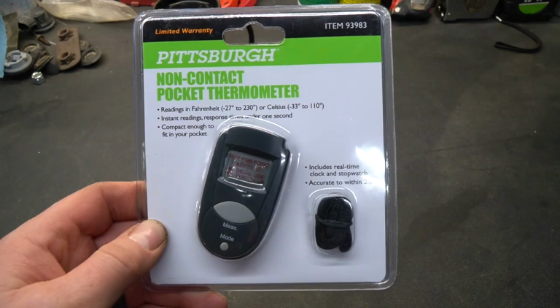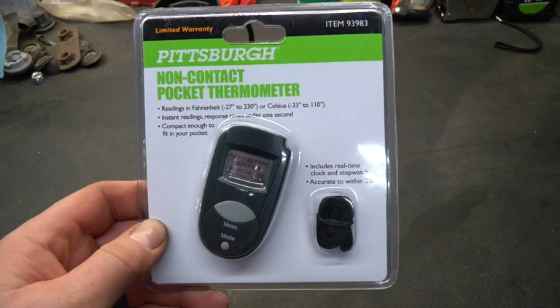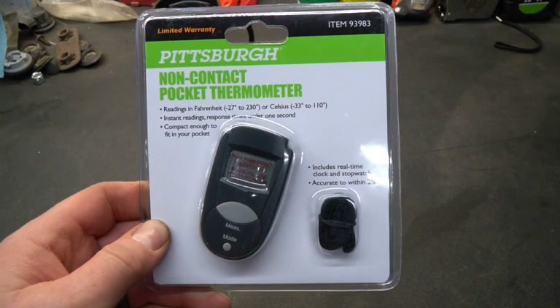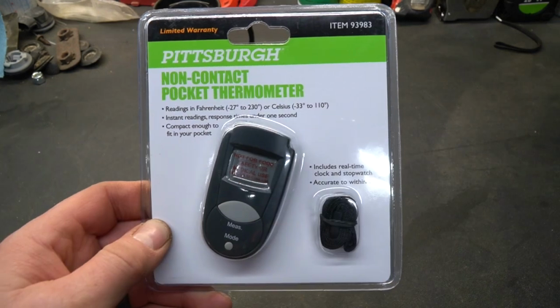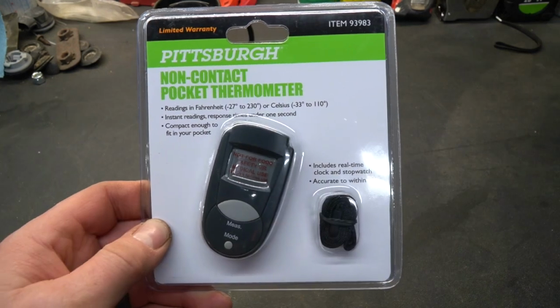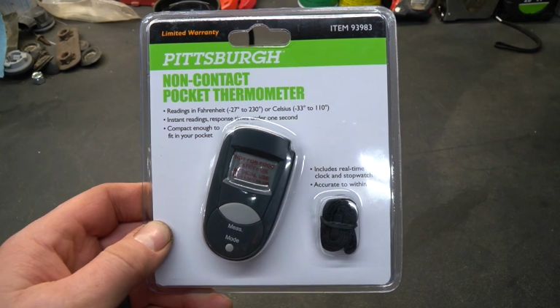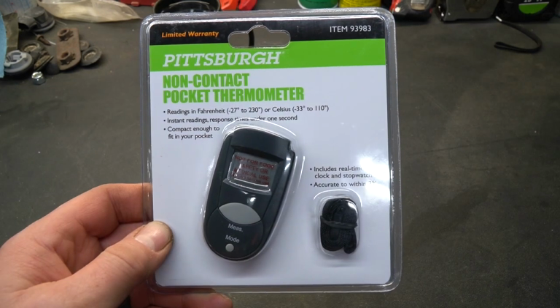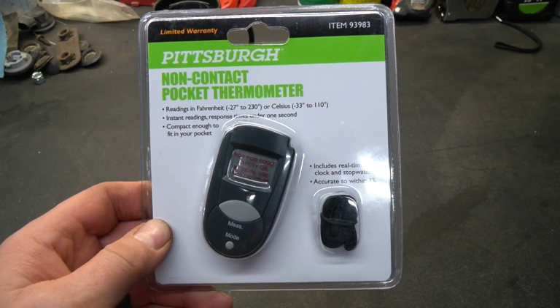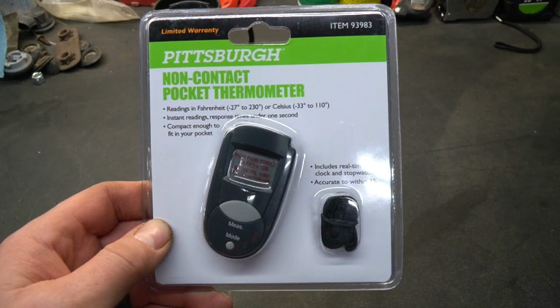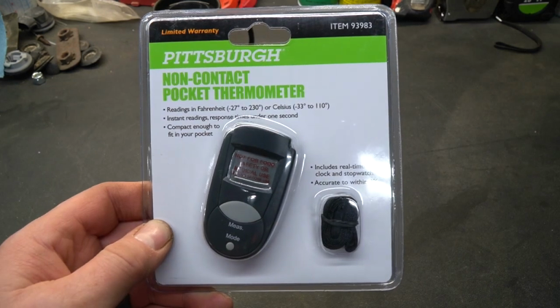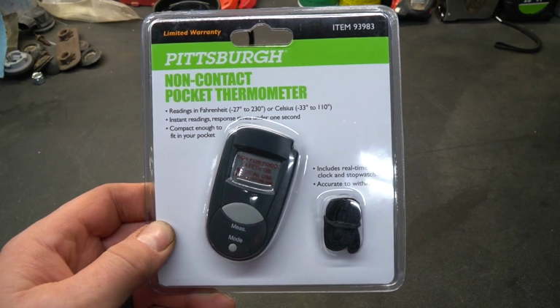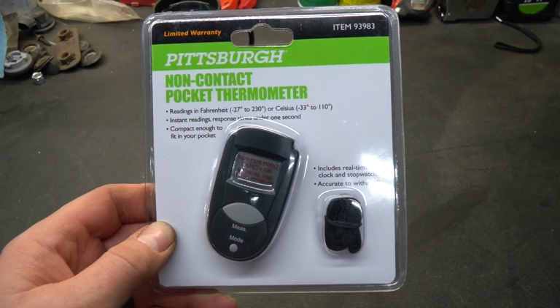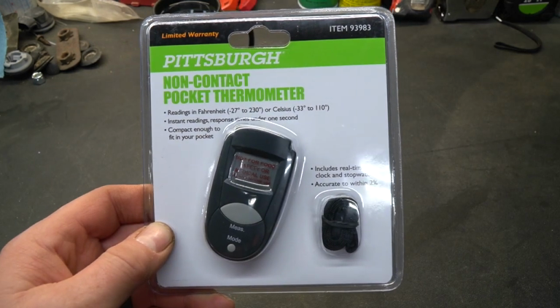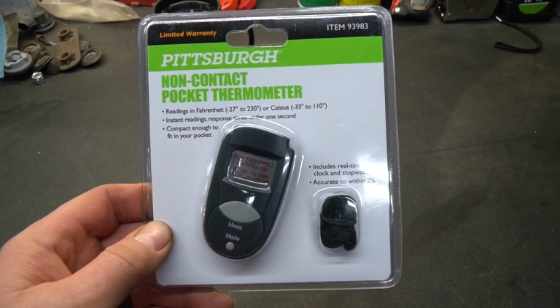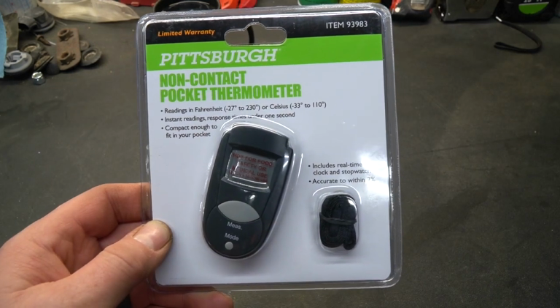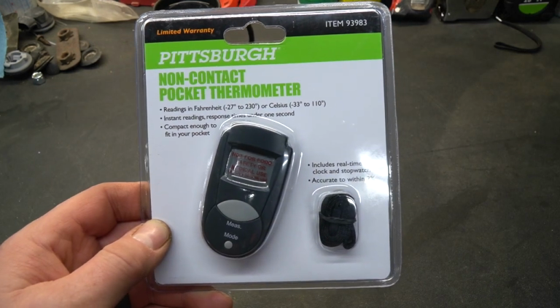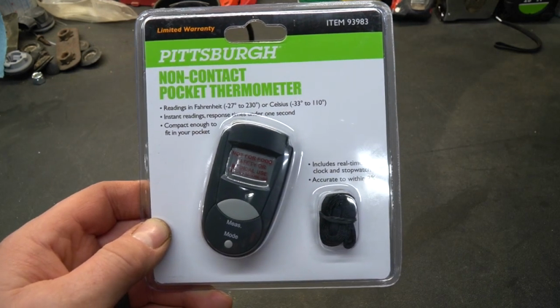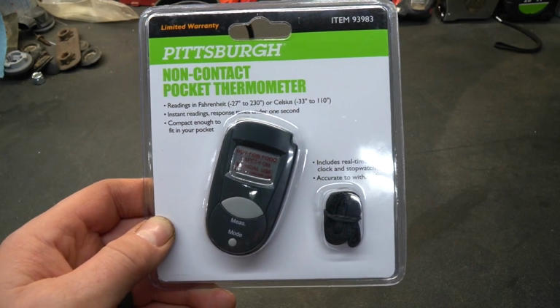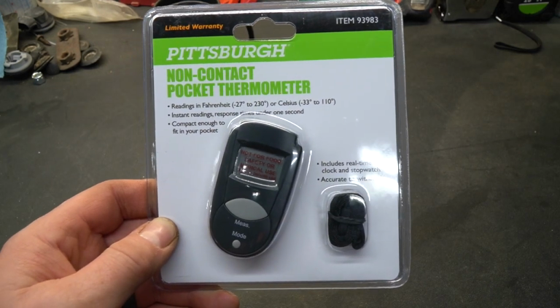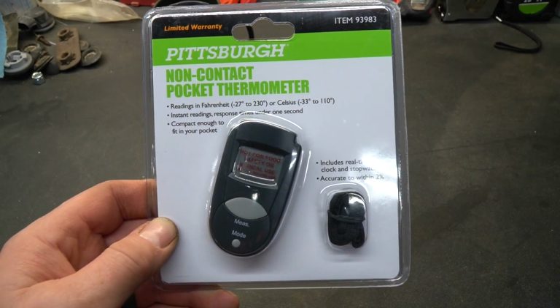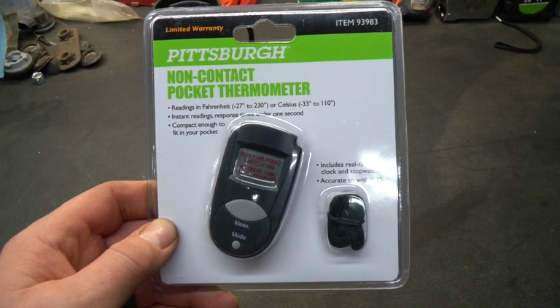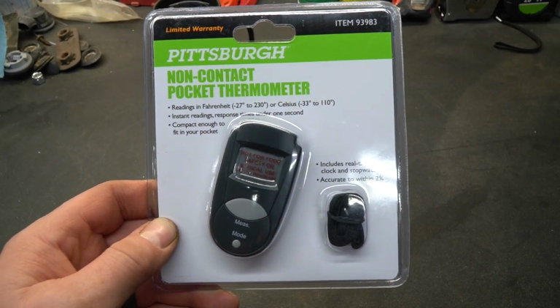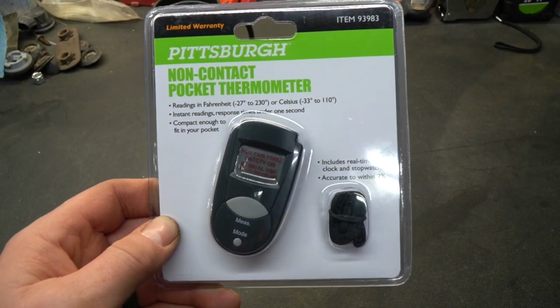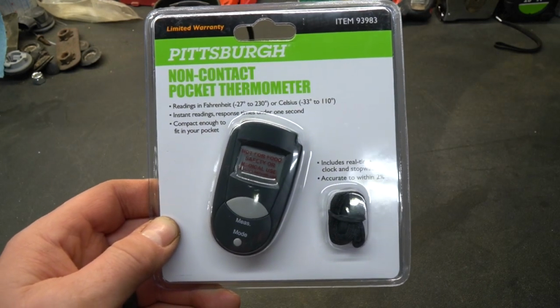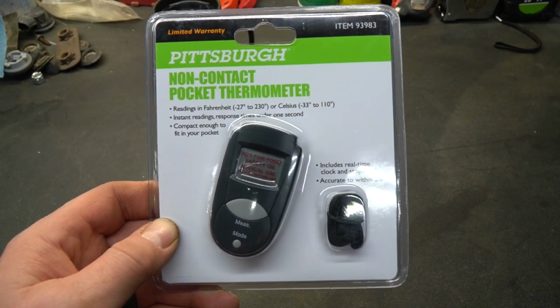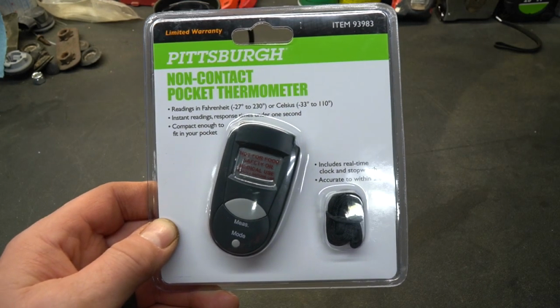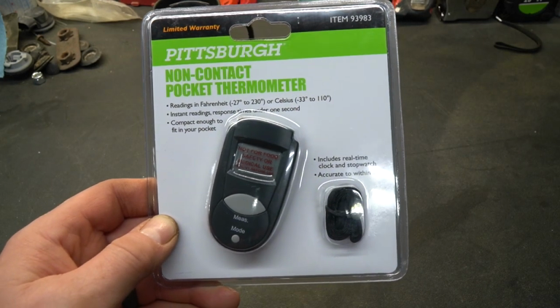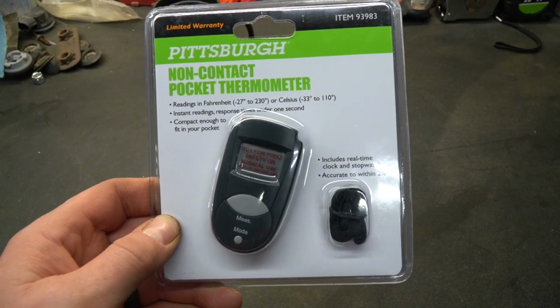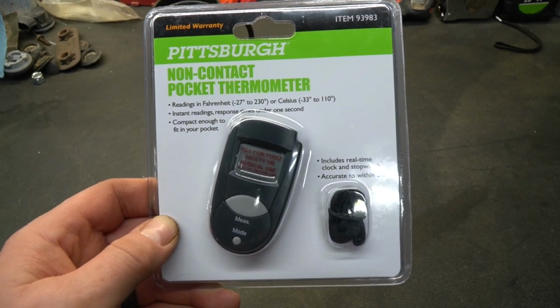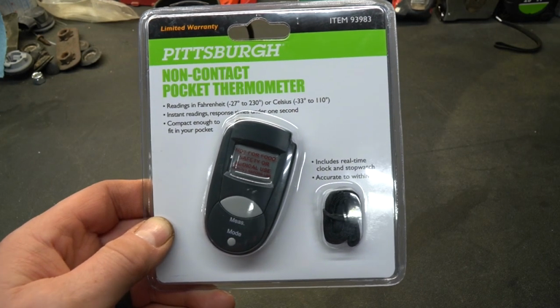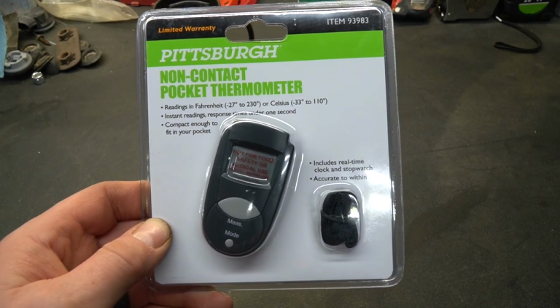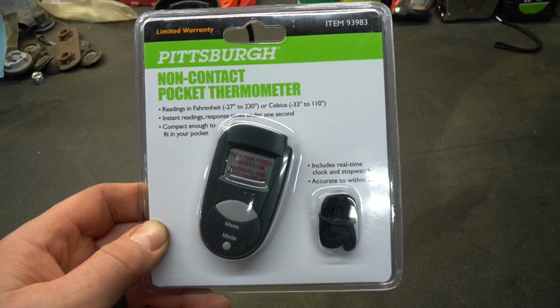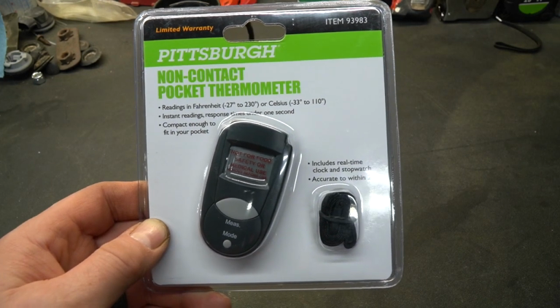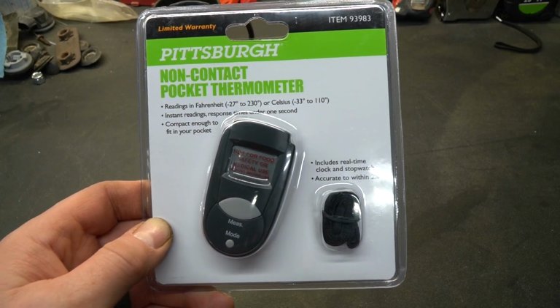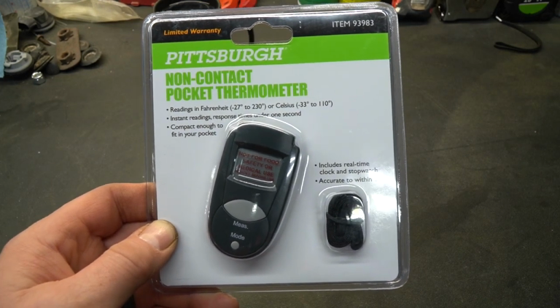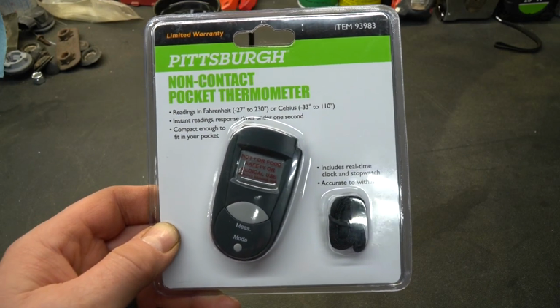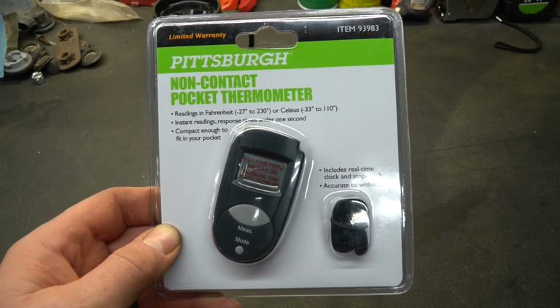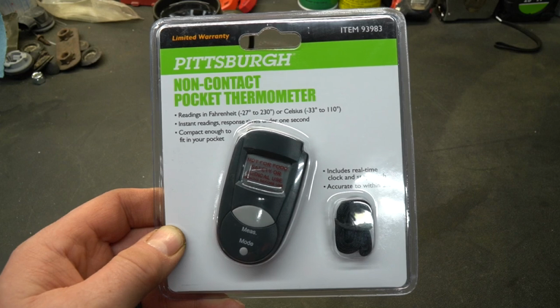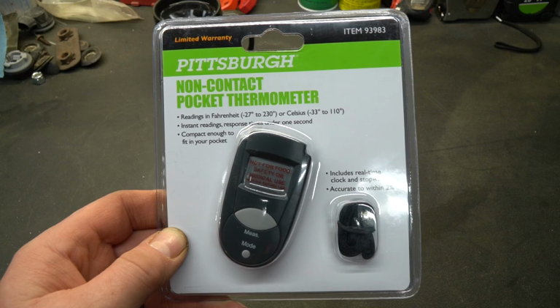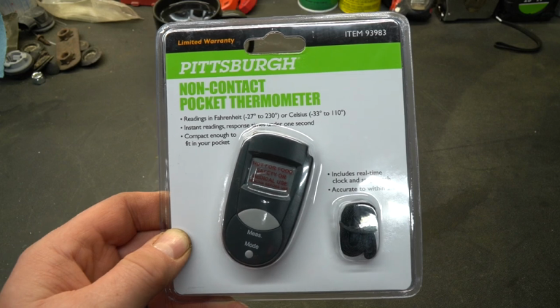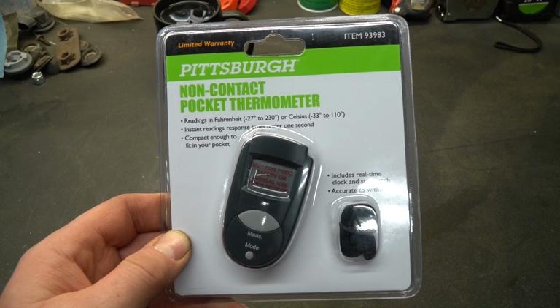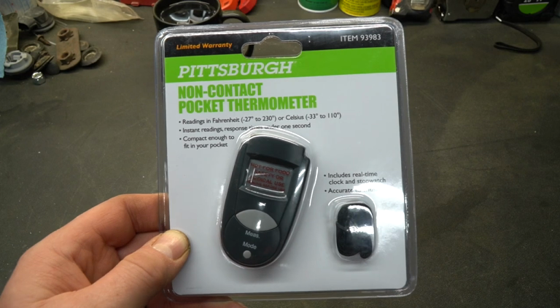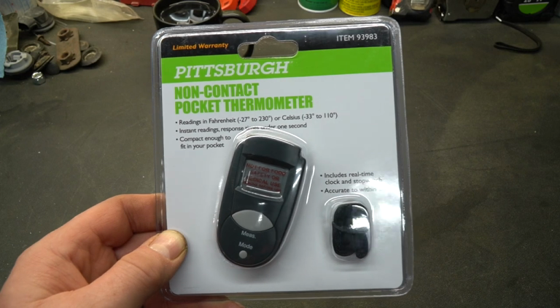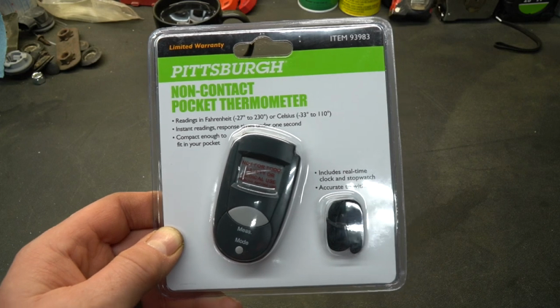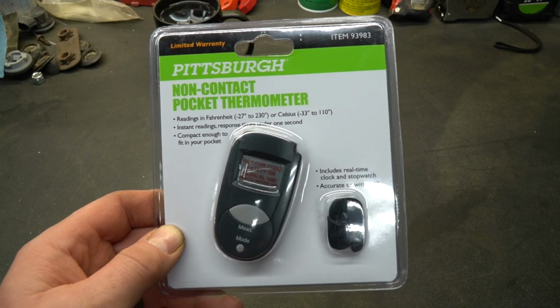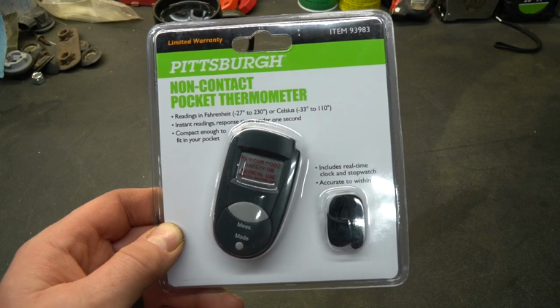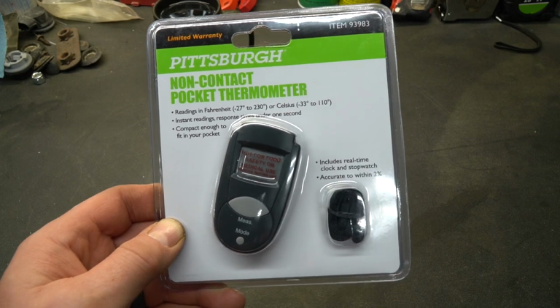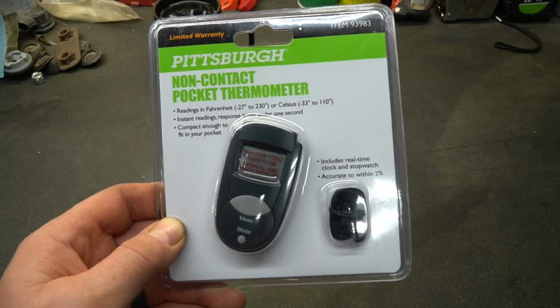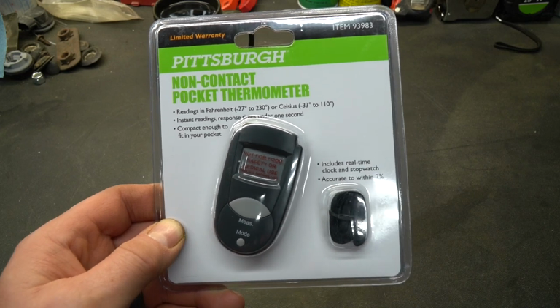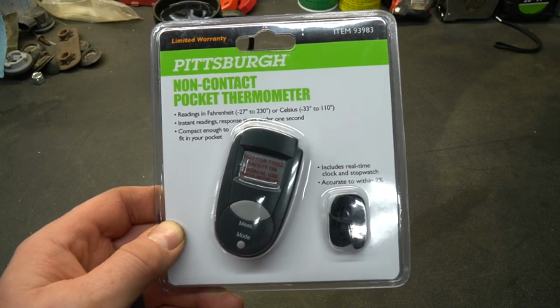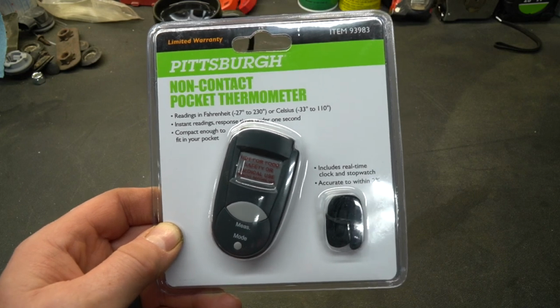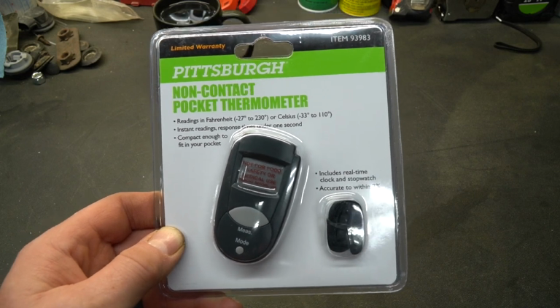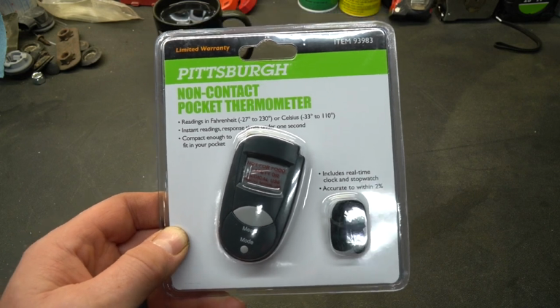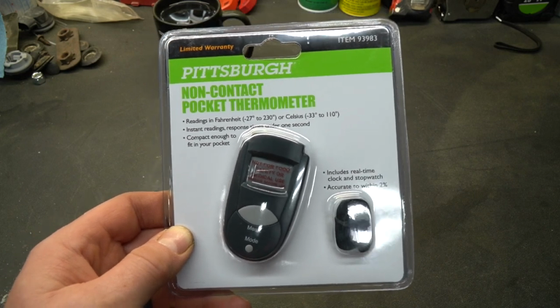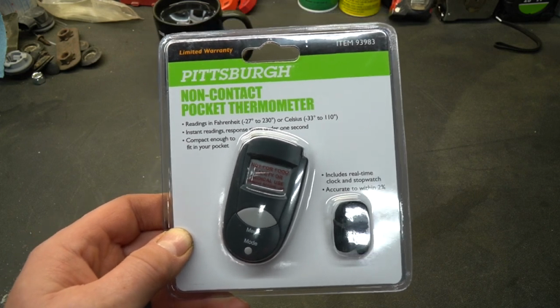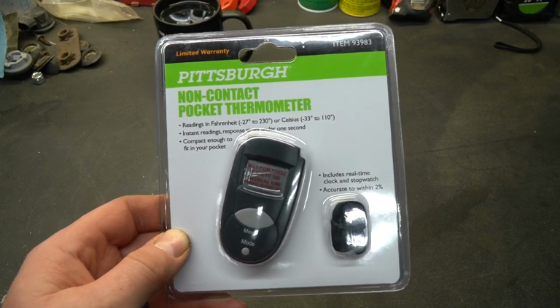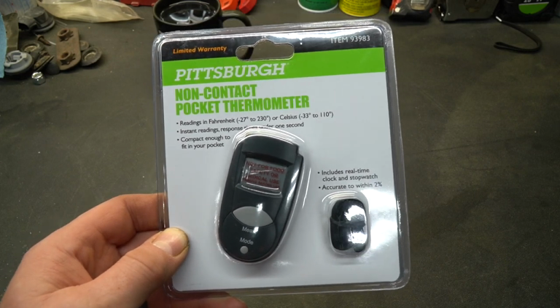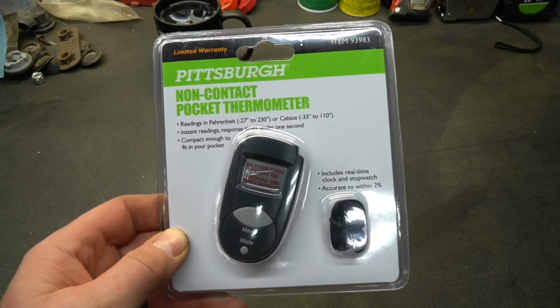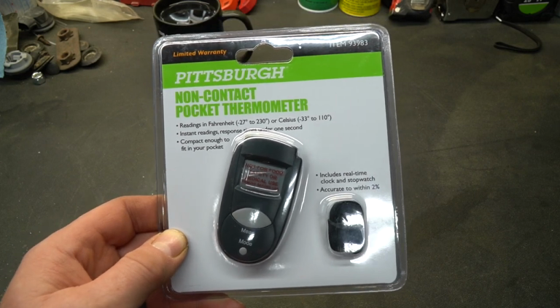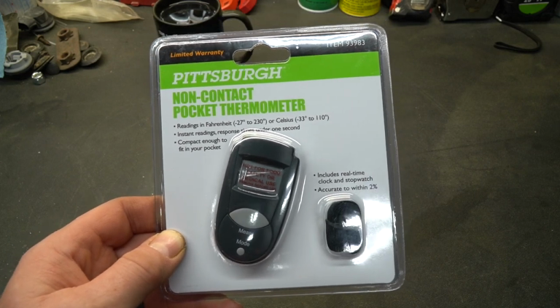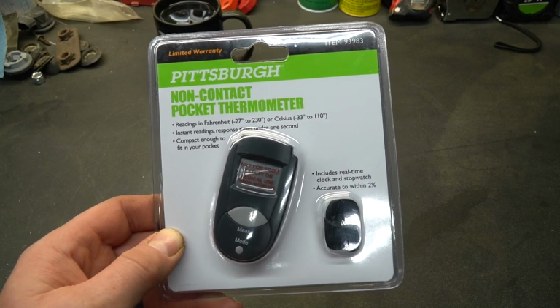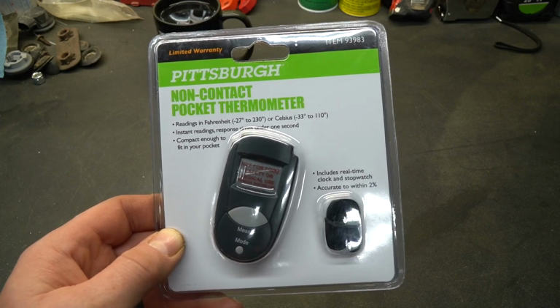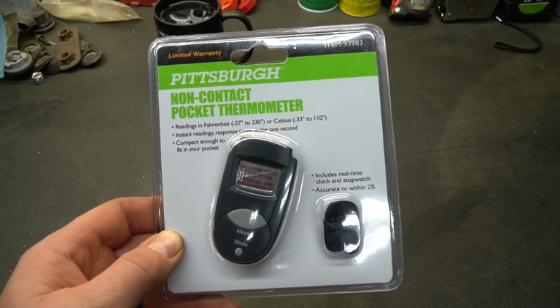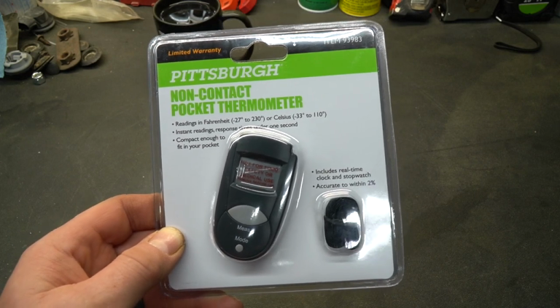What you're looking at is a non-contact pocket thermometer. These work amazingly well and this is very budget-friendly — these cost about $12.